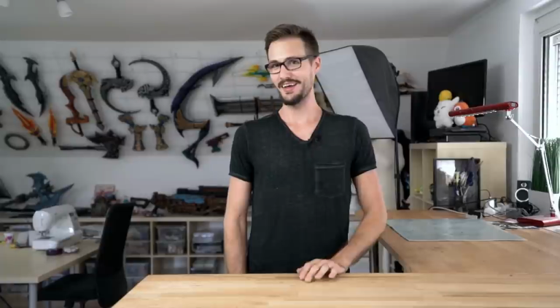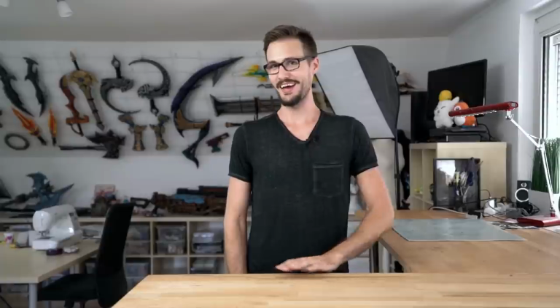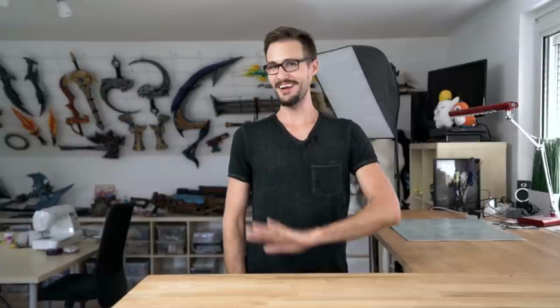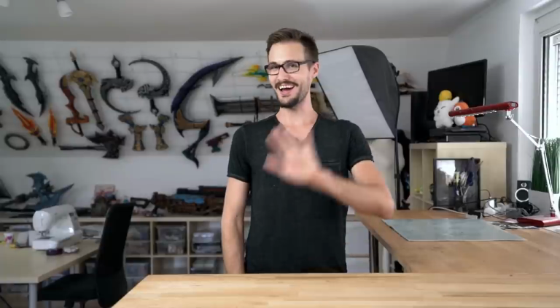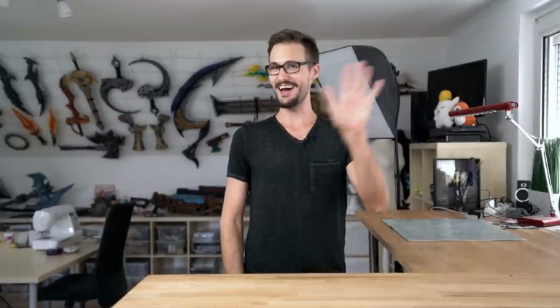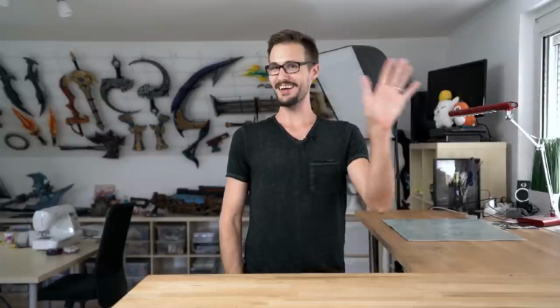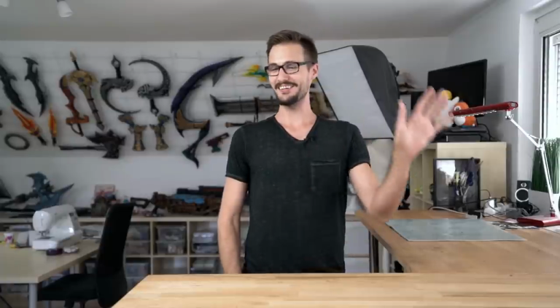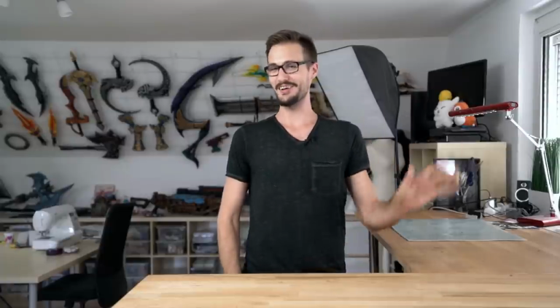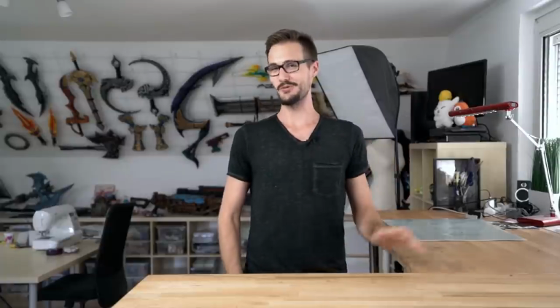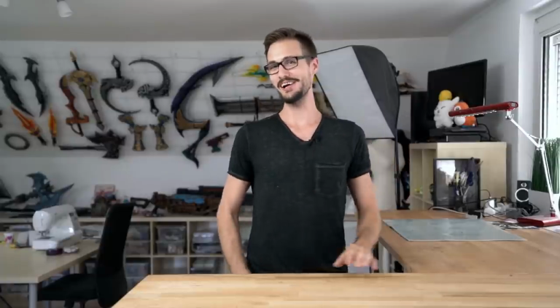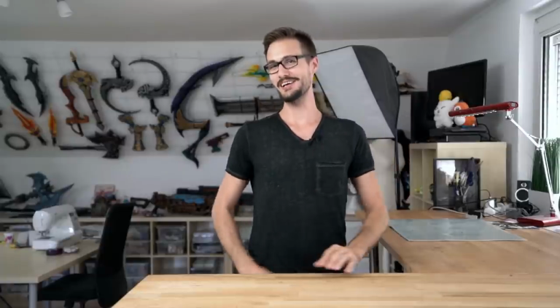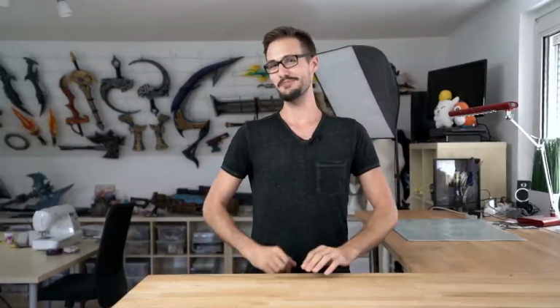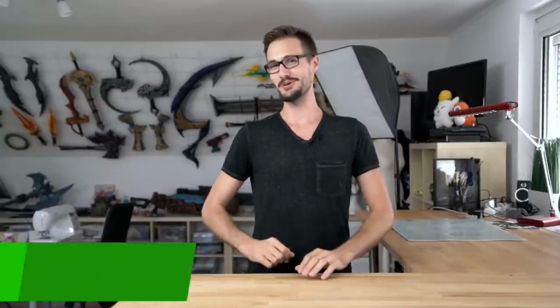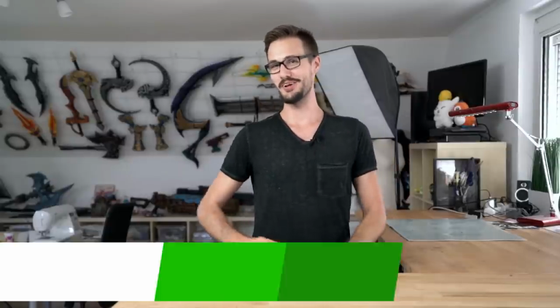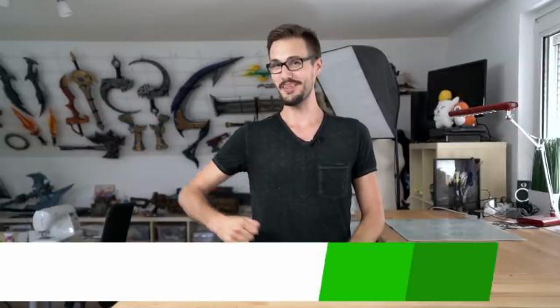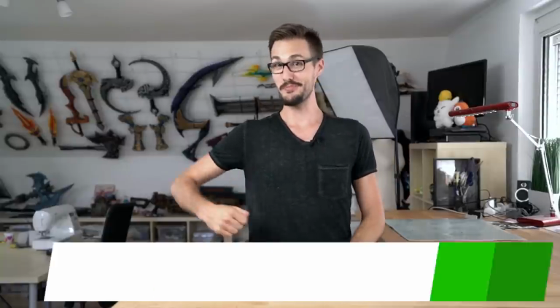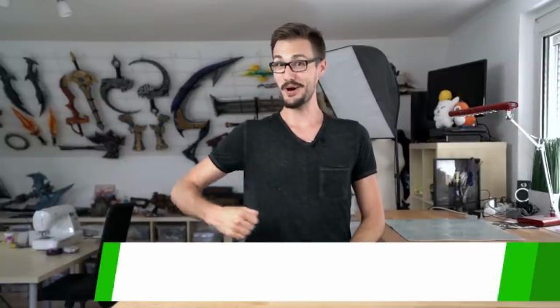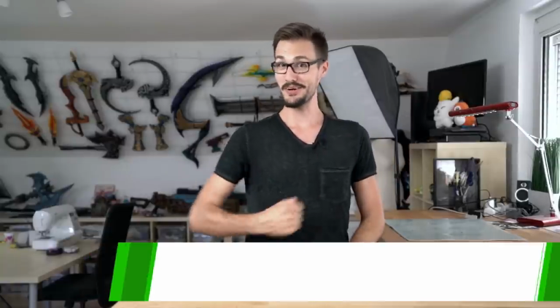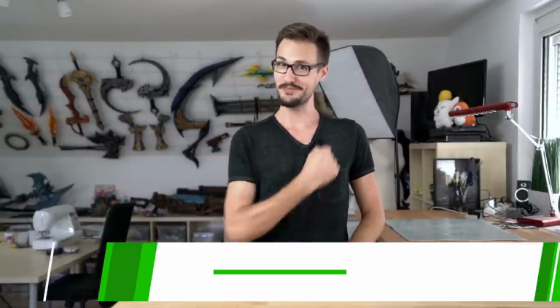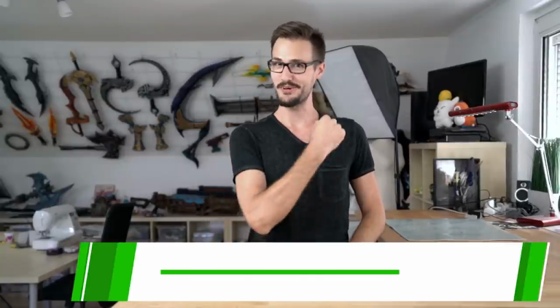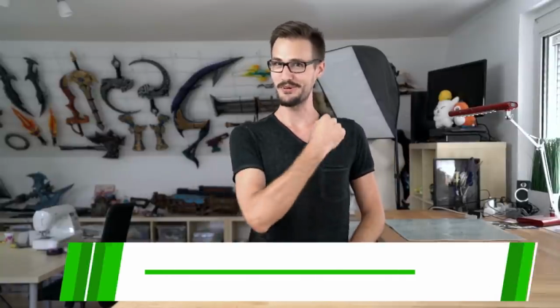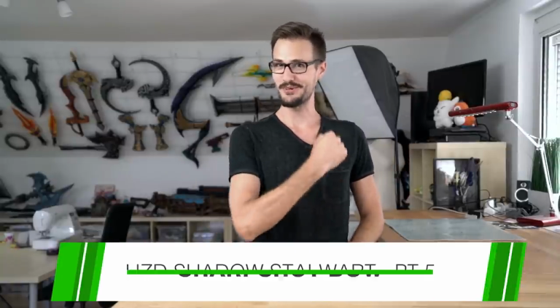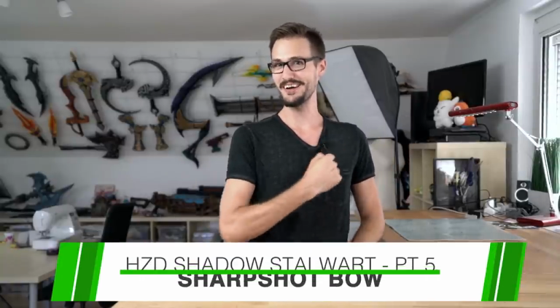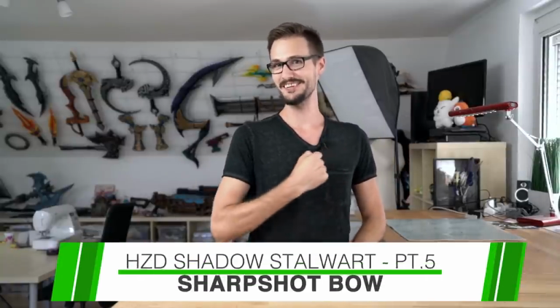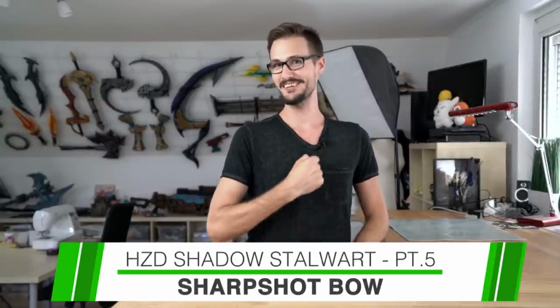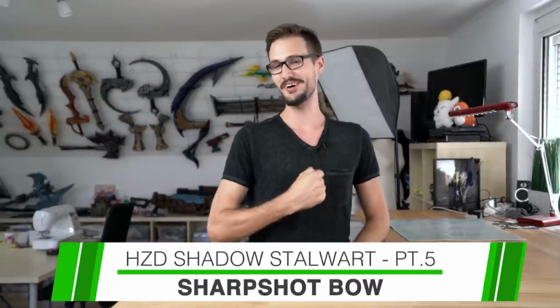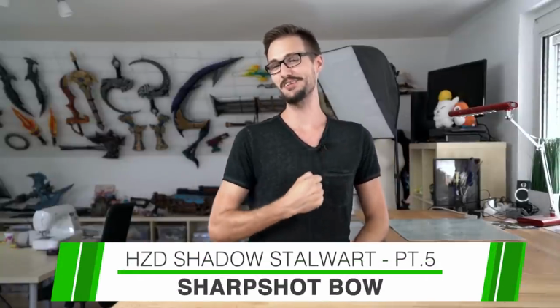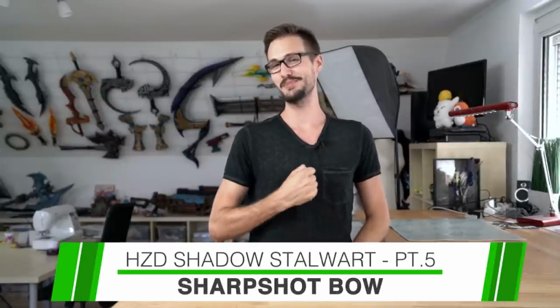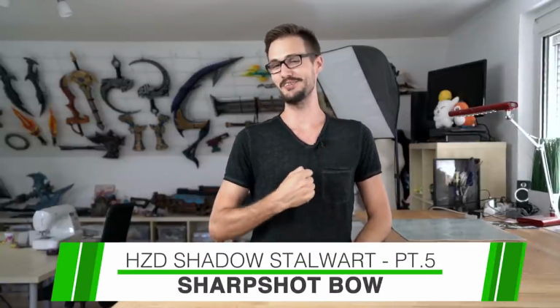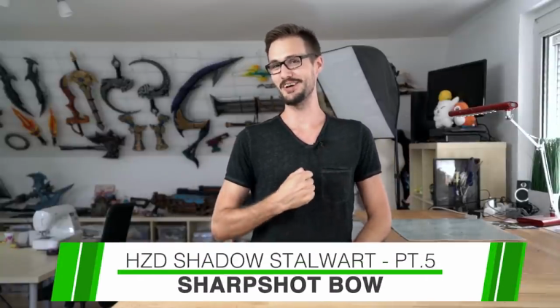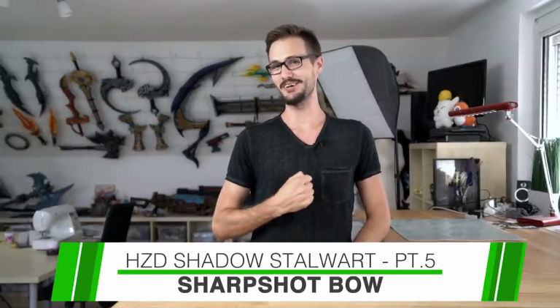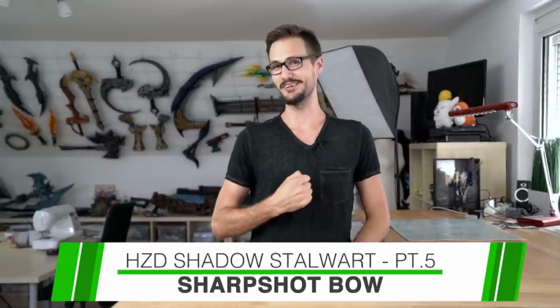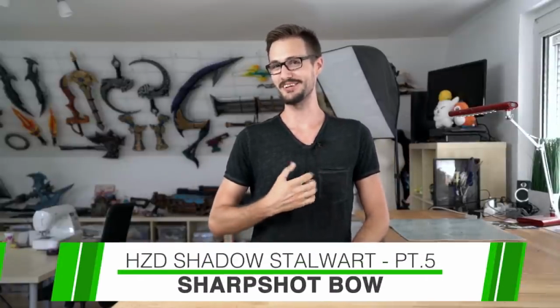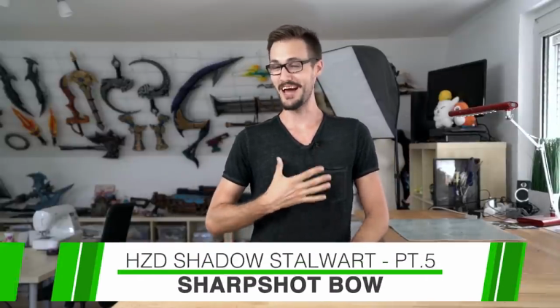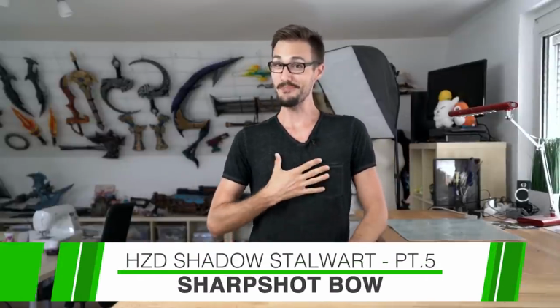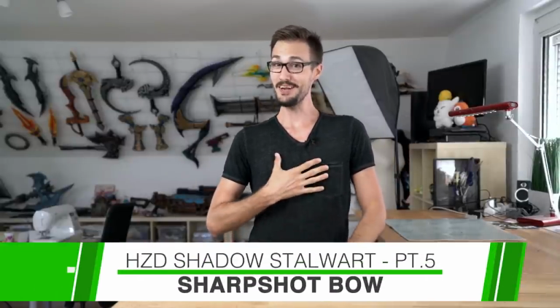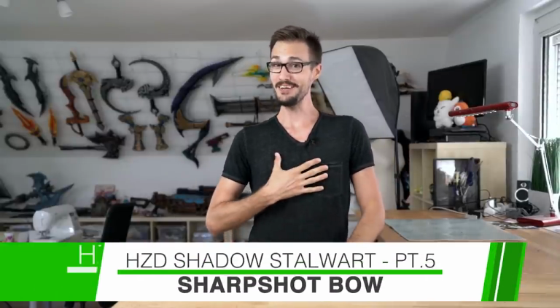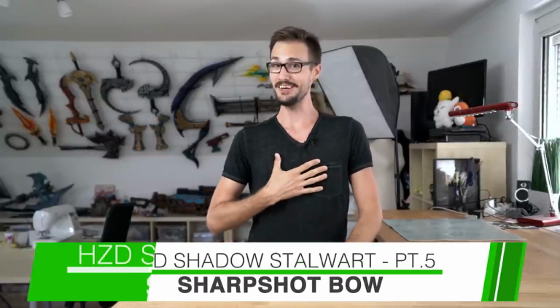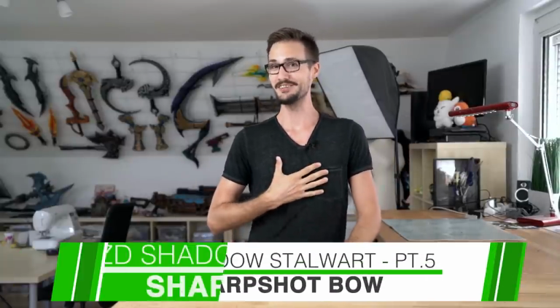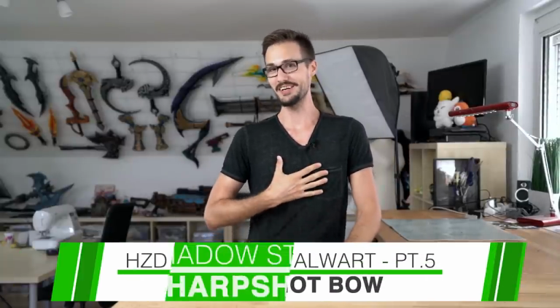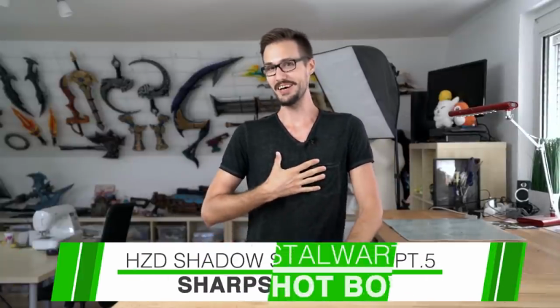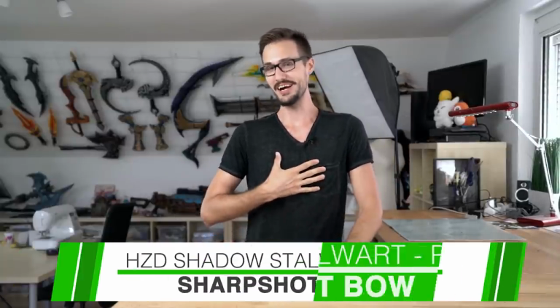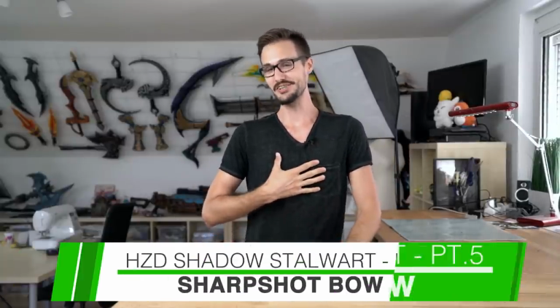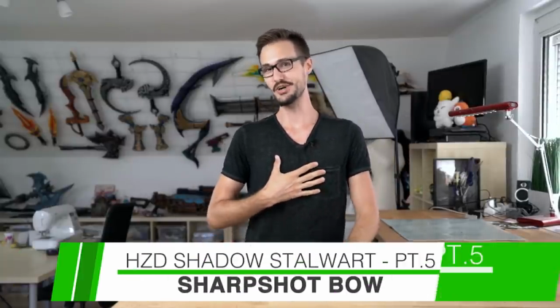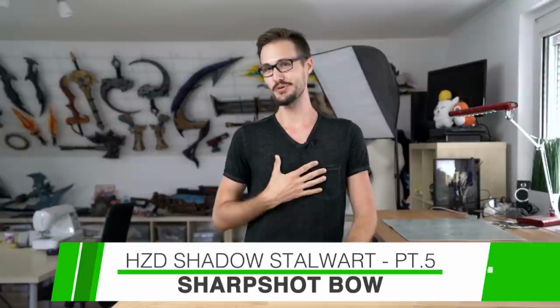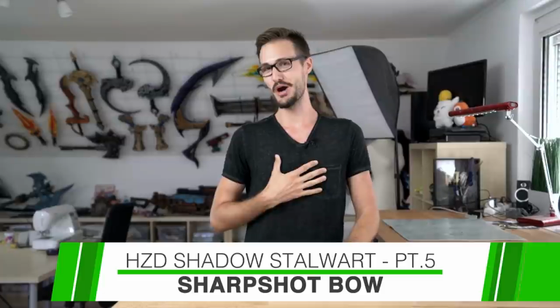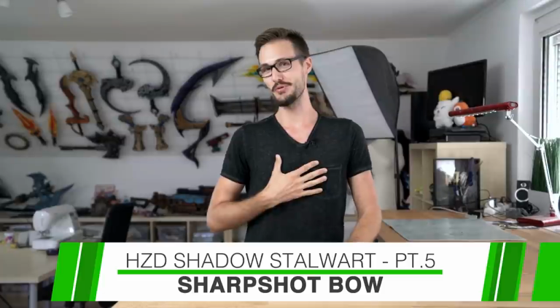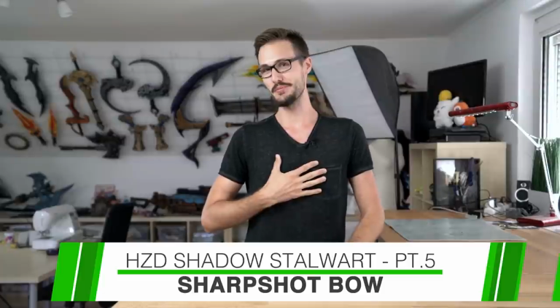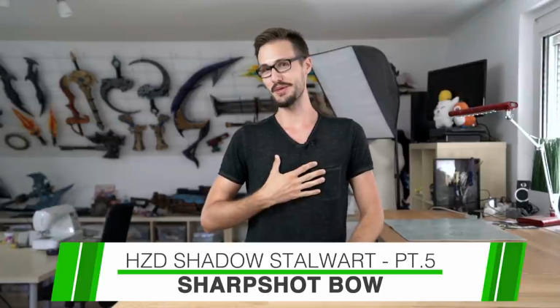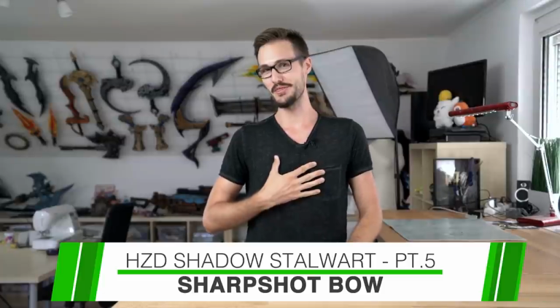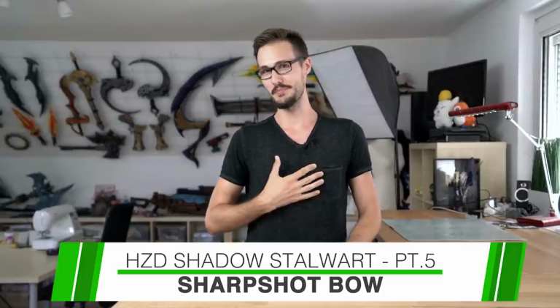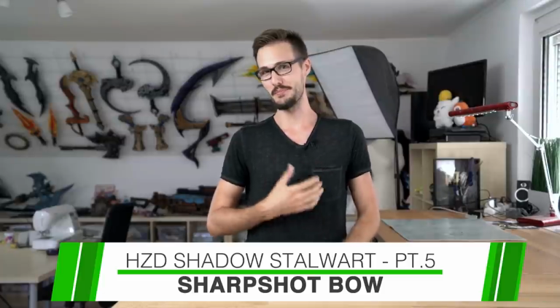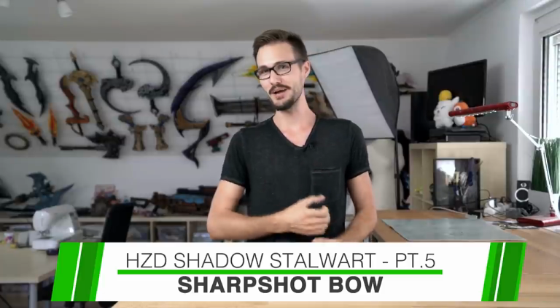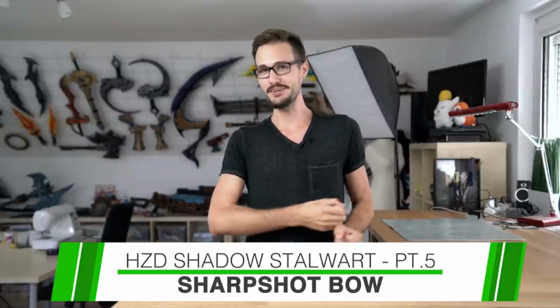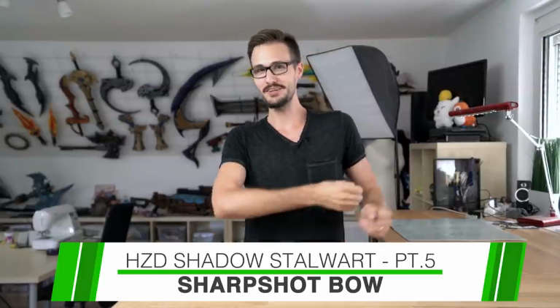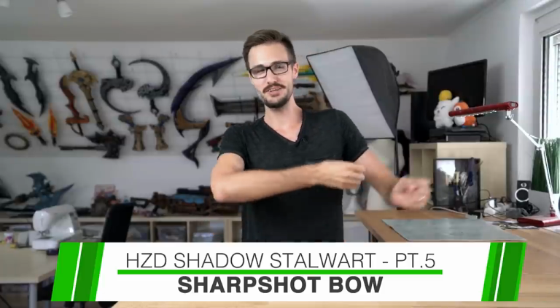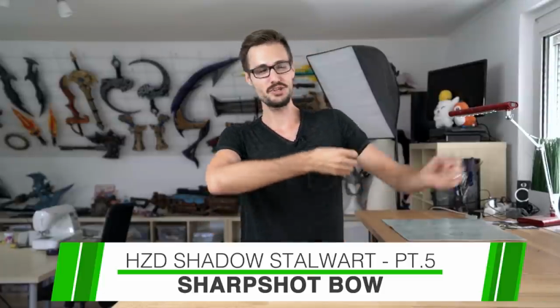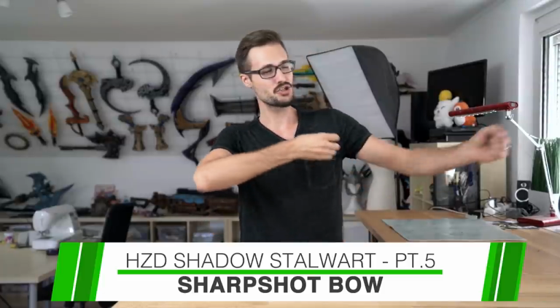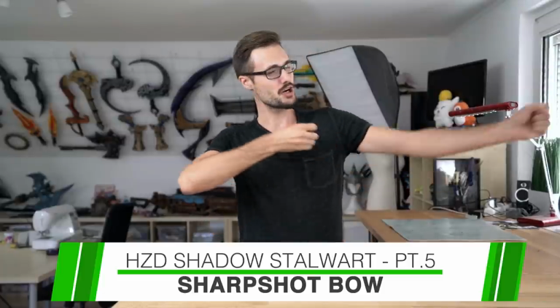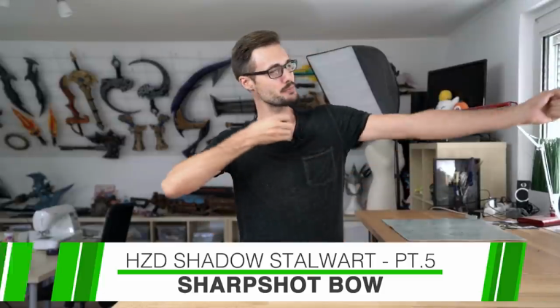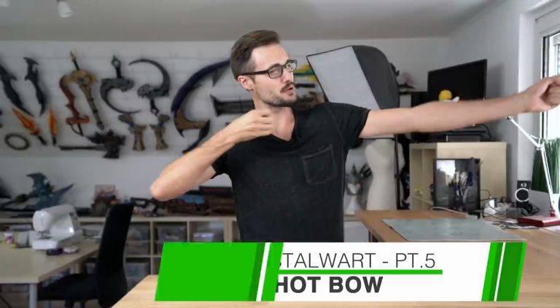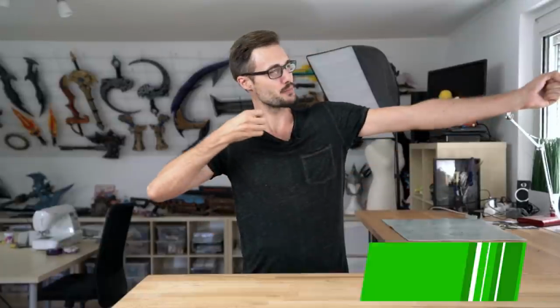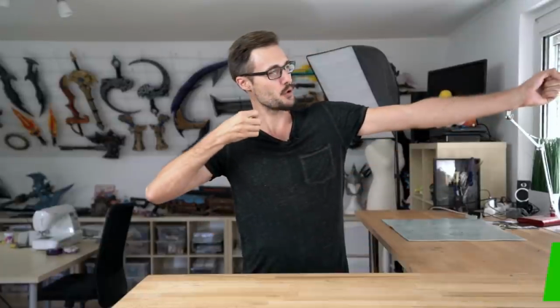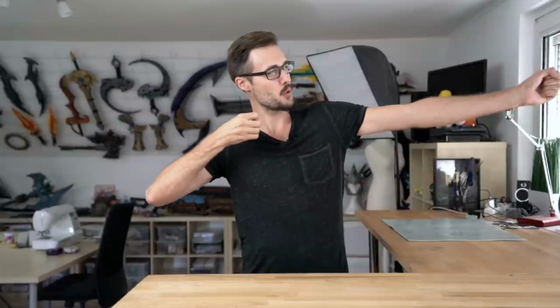Hello guys and welcome to another part of our Horizon cosplay videos. I'm Benny and today I'll show you how we made the mighty Sharpshoot Bow.